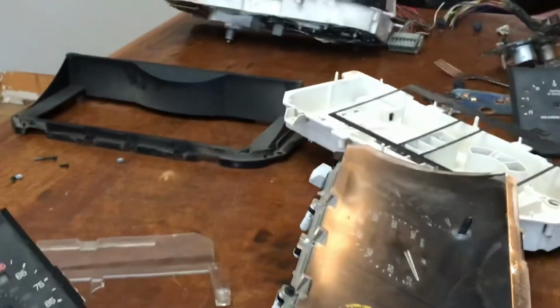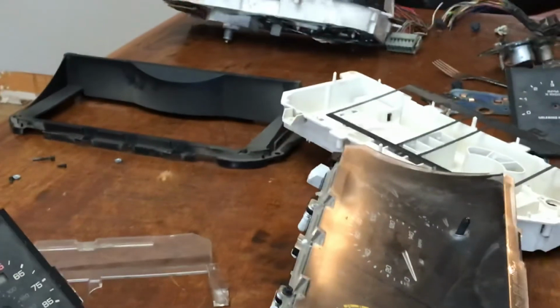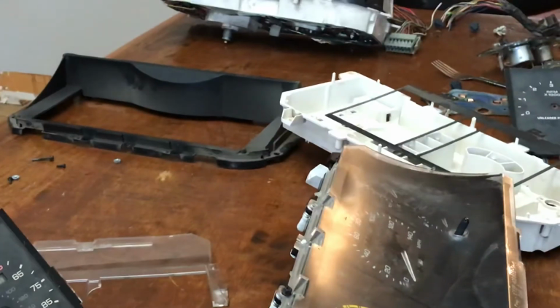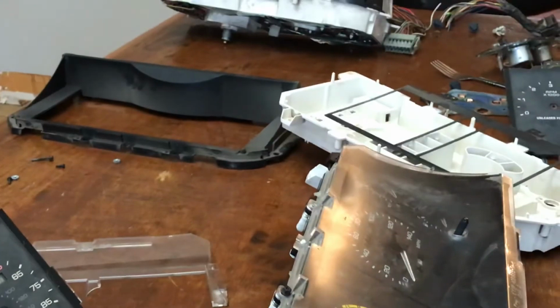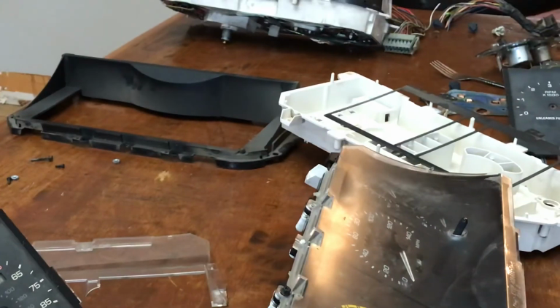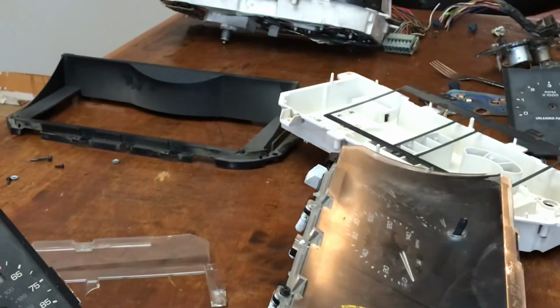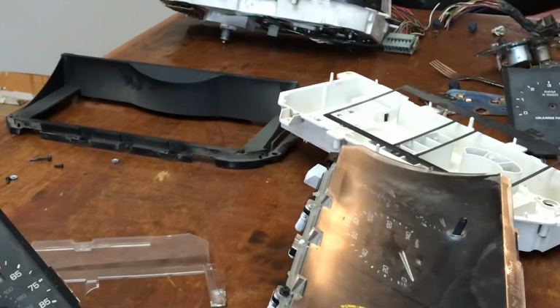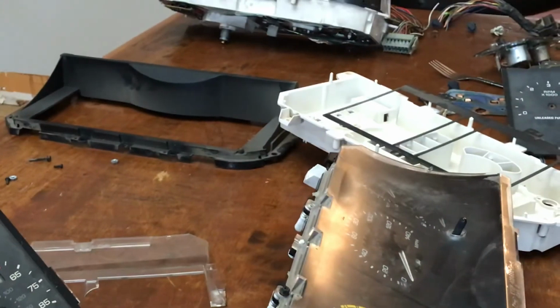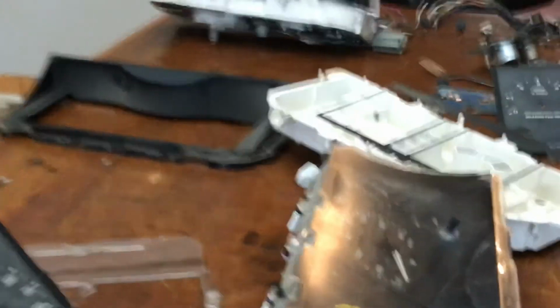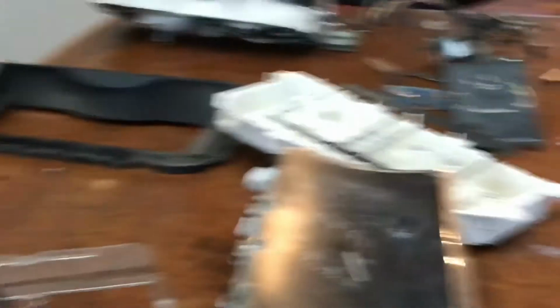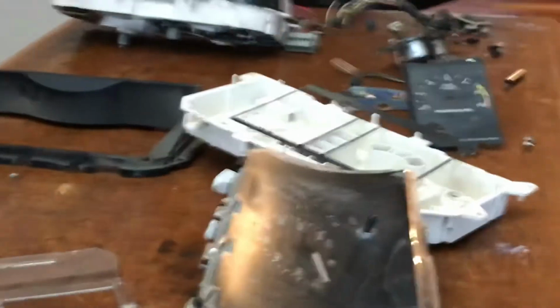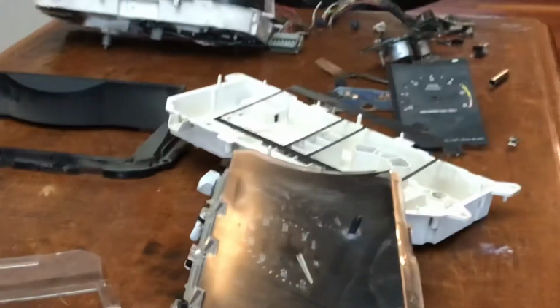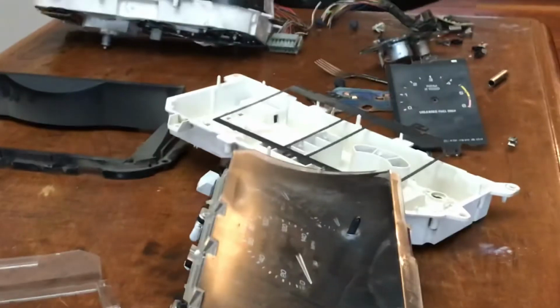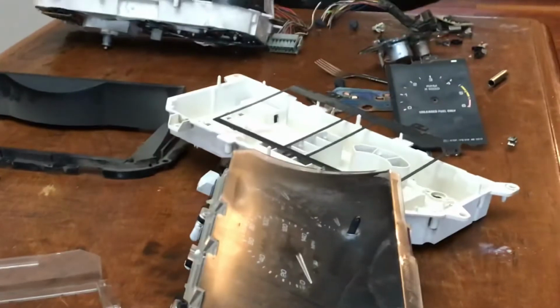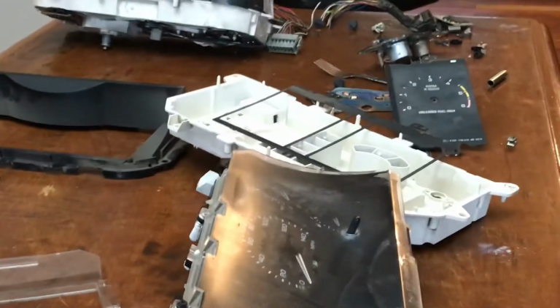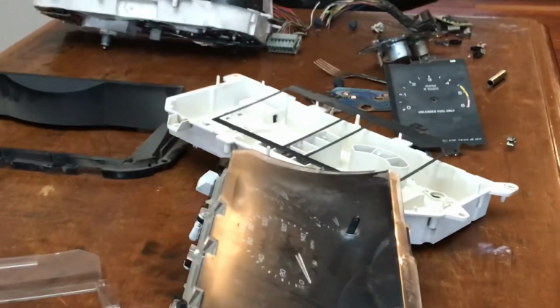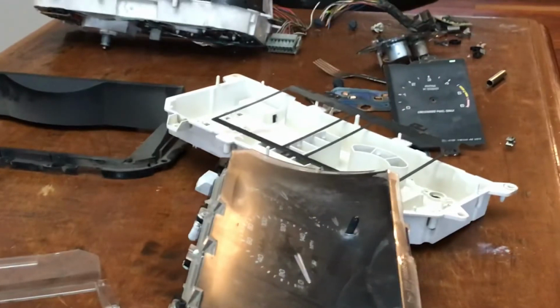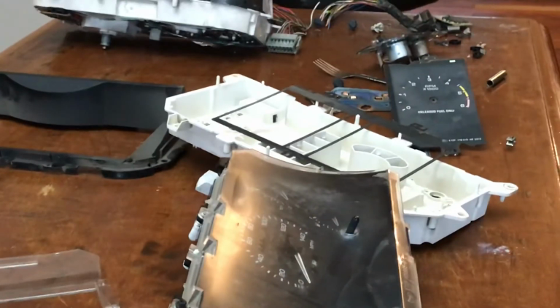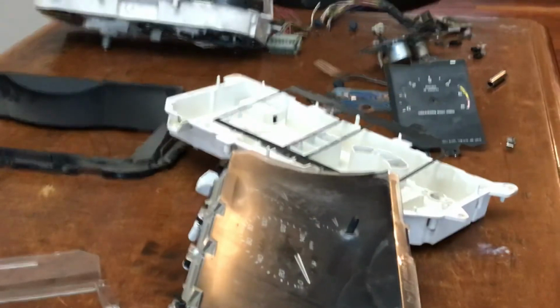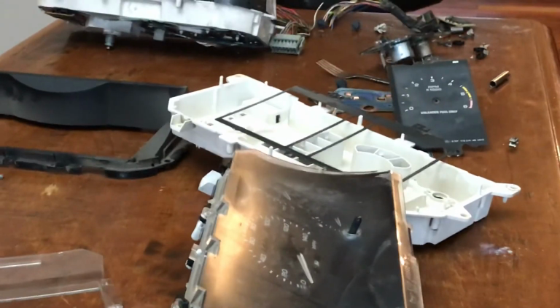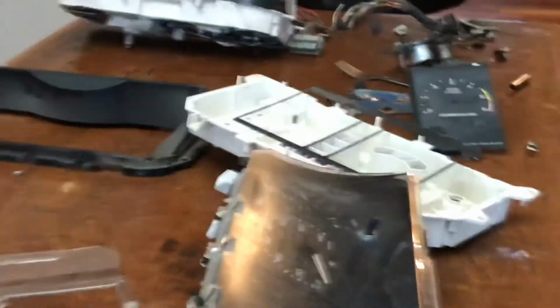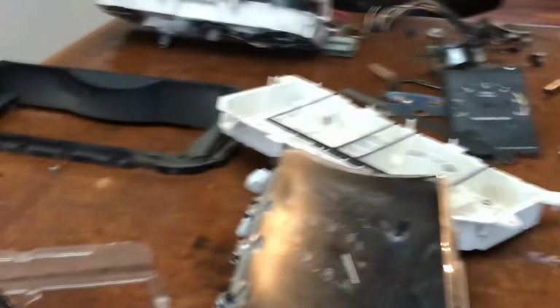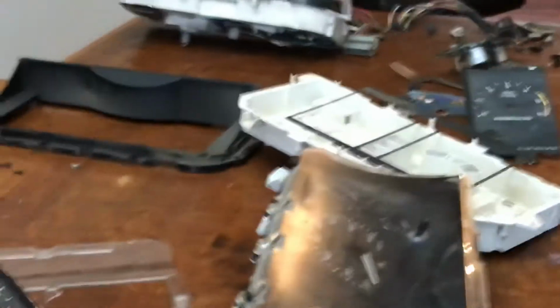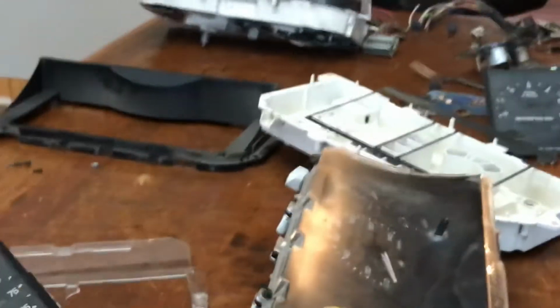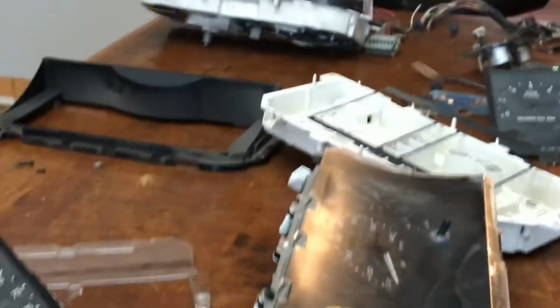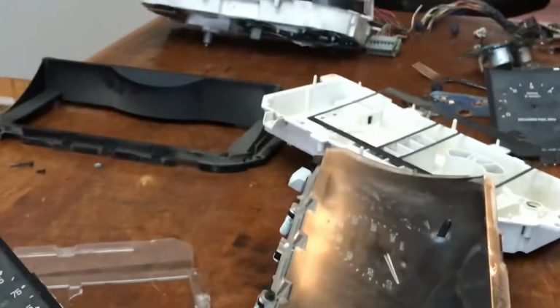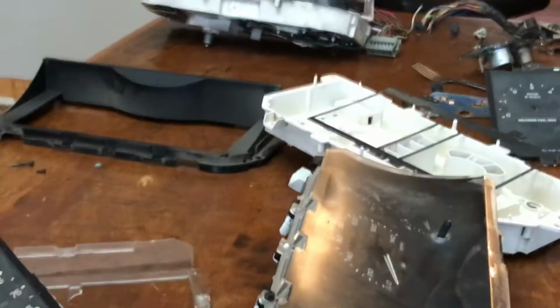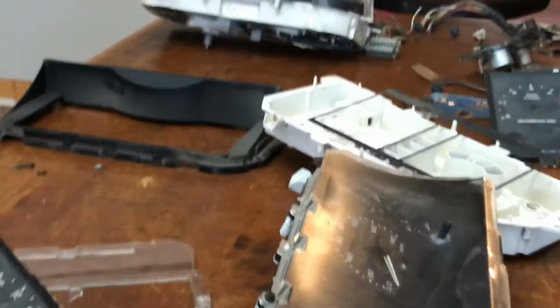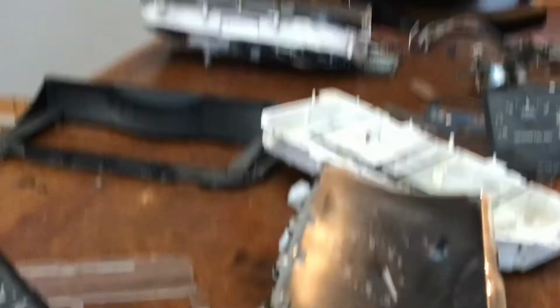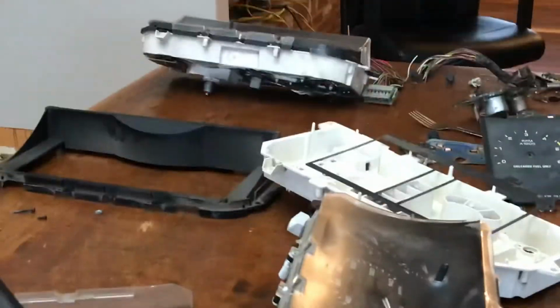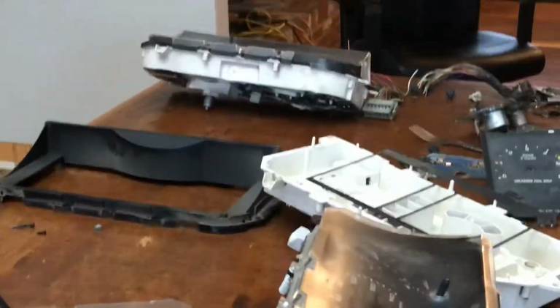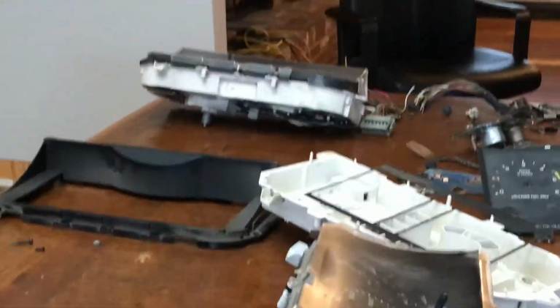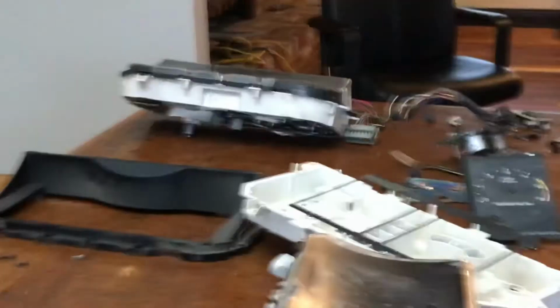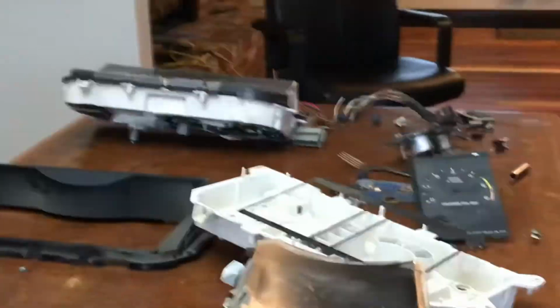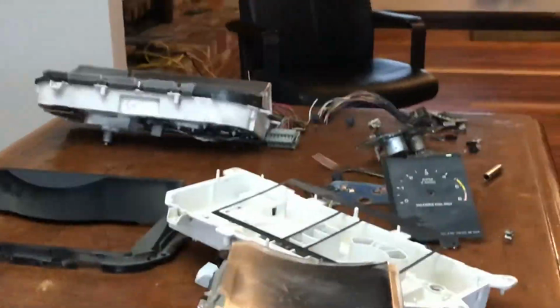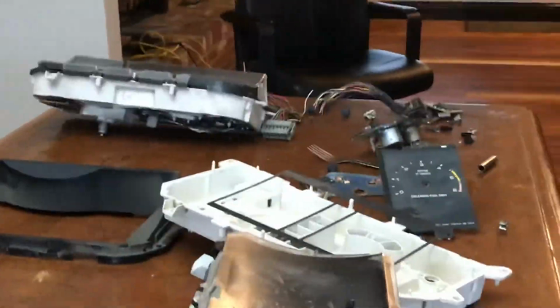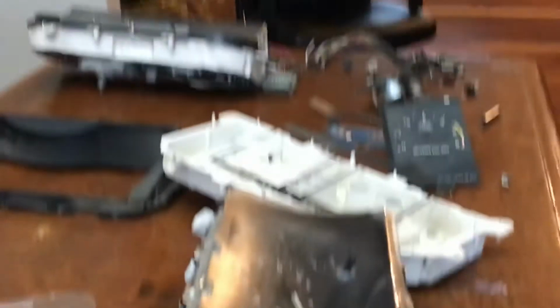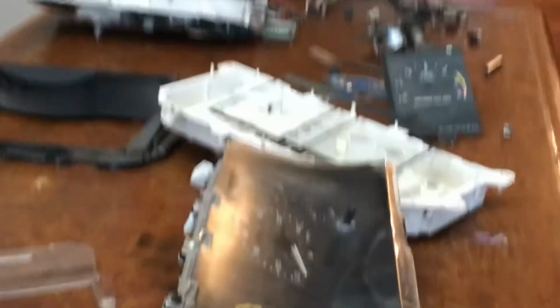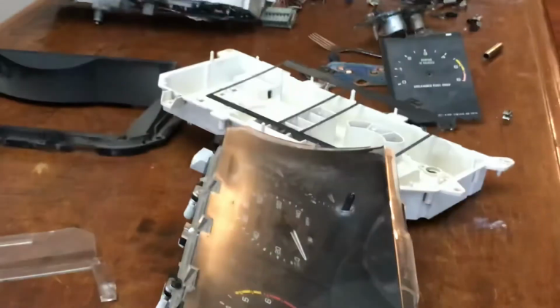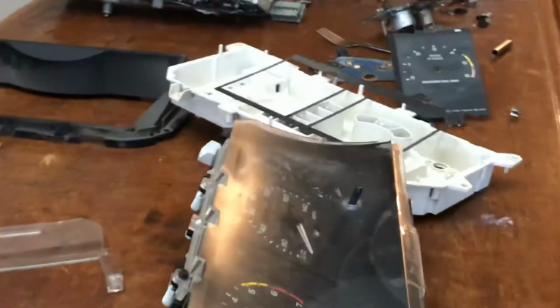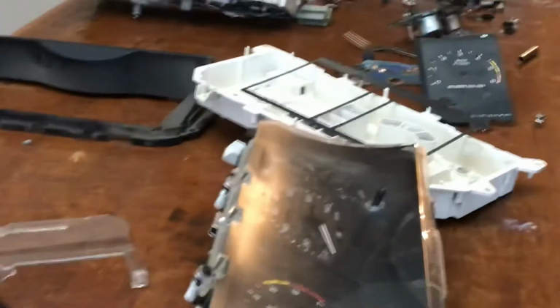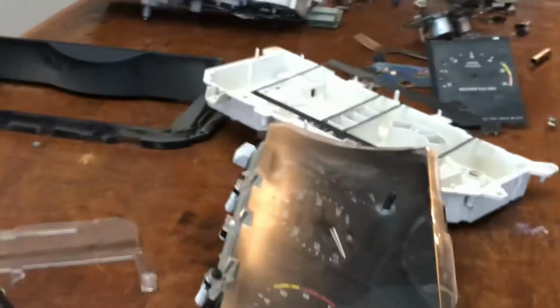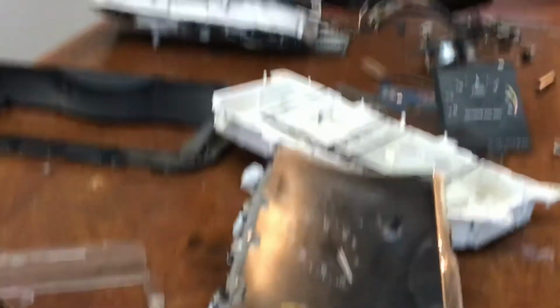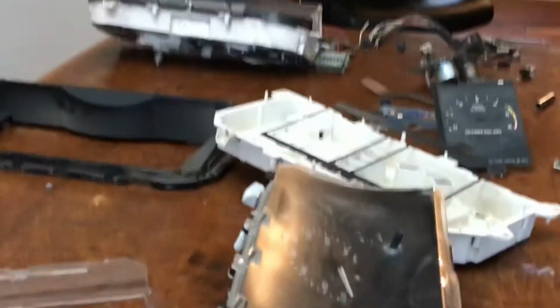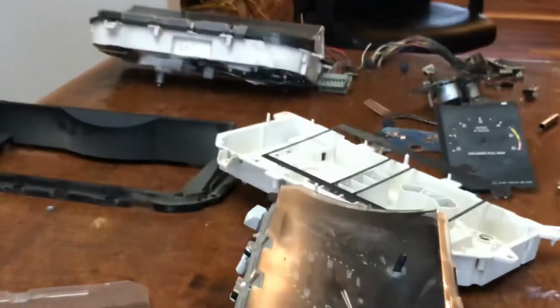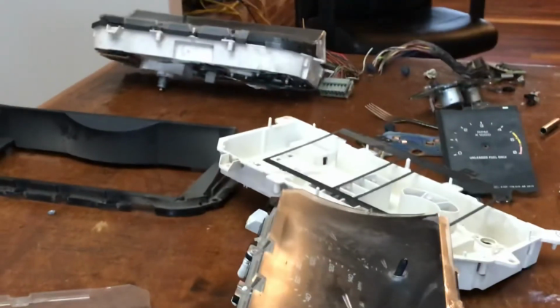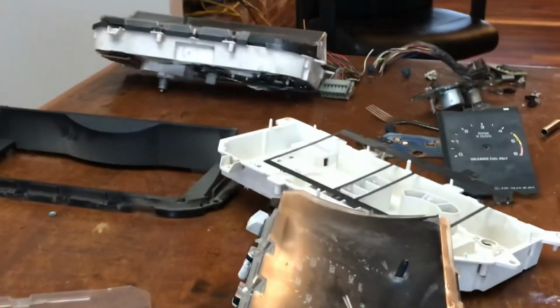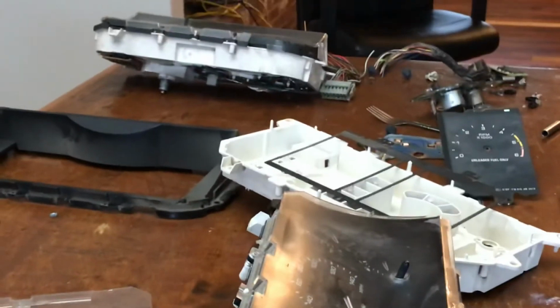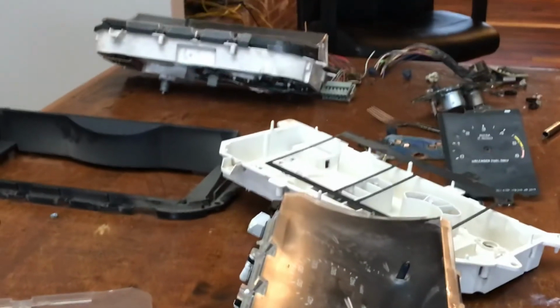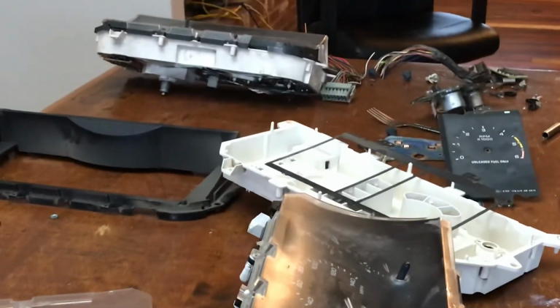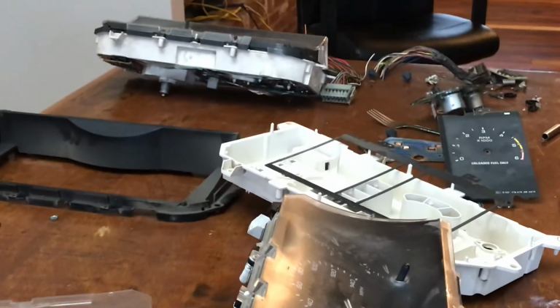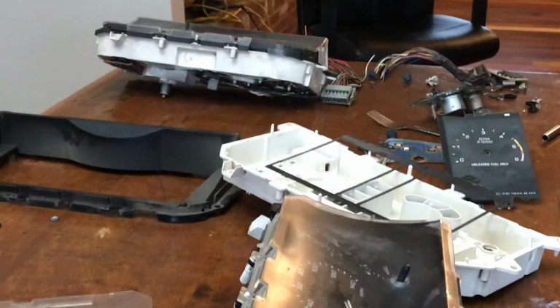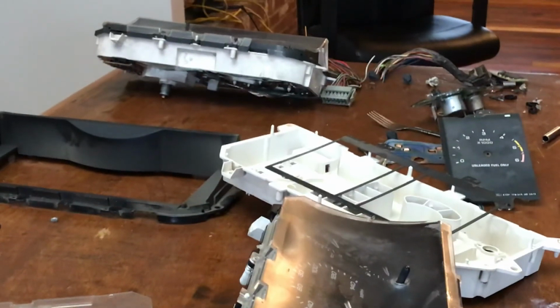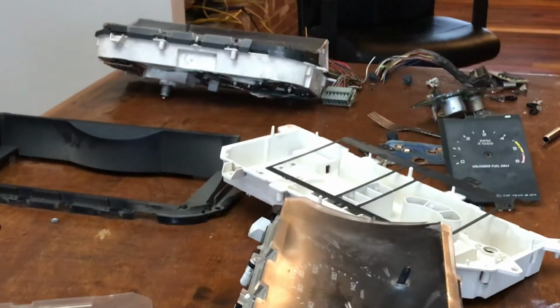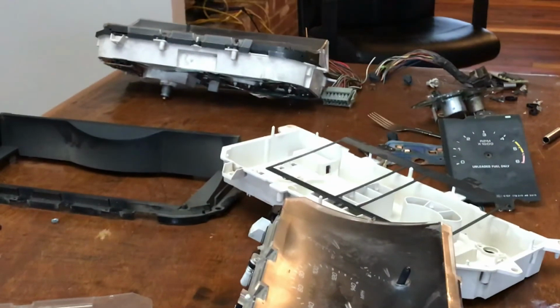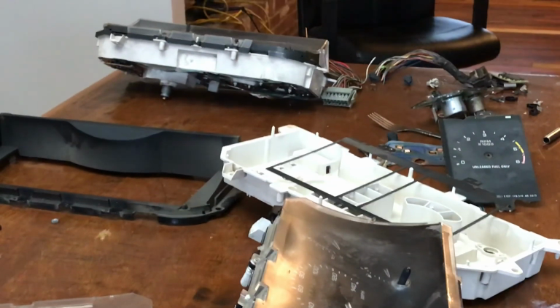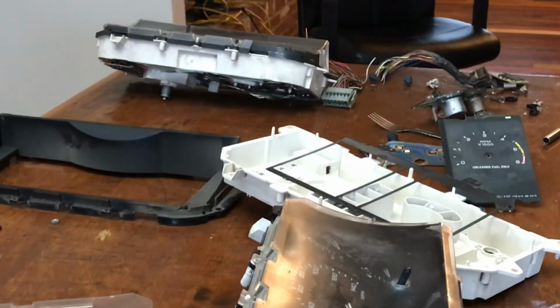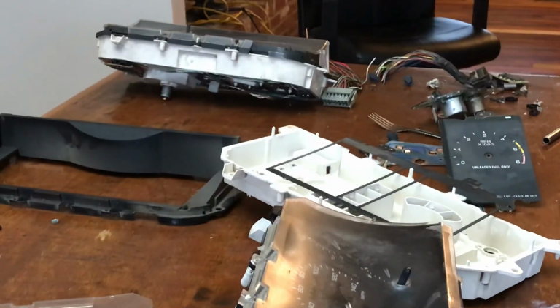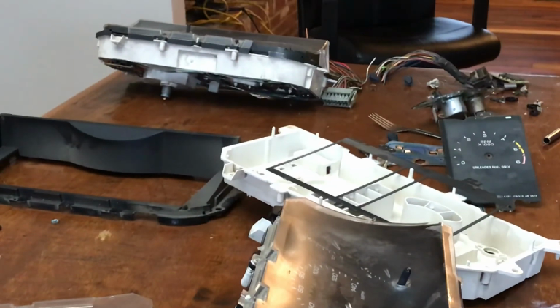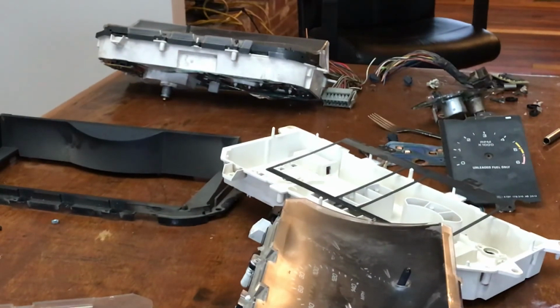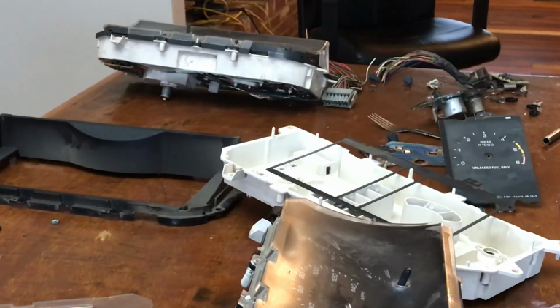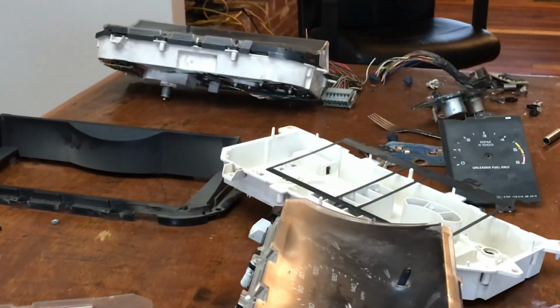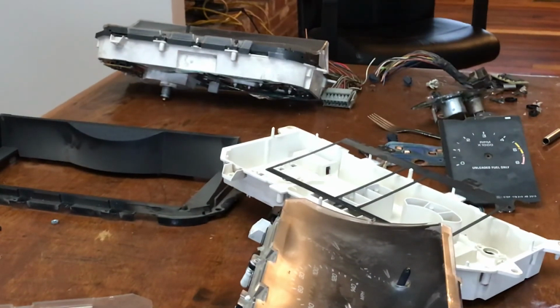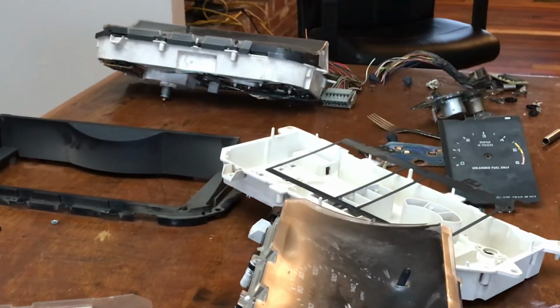The gauge clusters are getting harder and harder to find and they're going up in price. So good luck to you — you can do it. Have a great day, thank you.